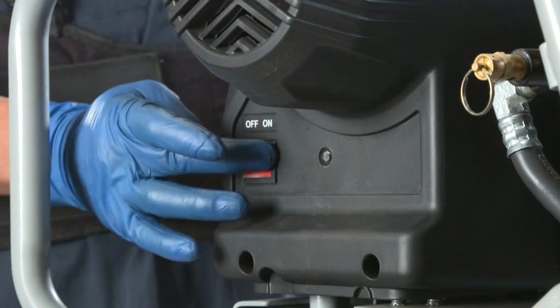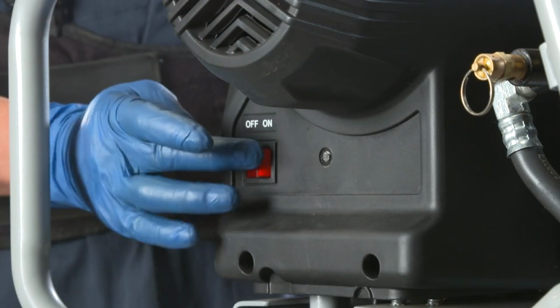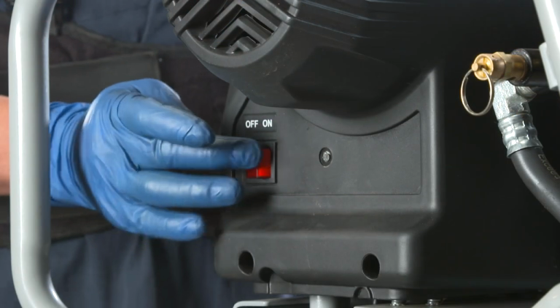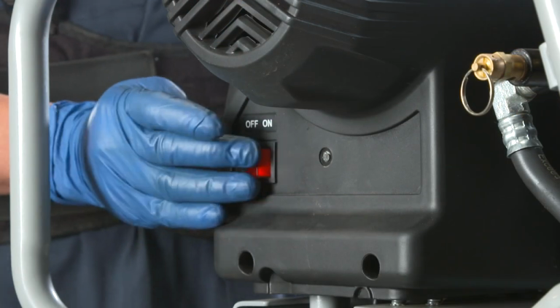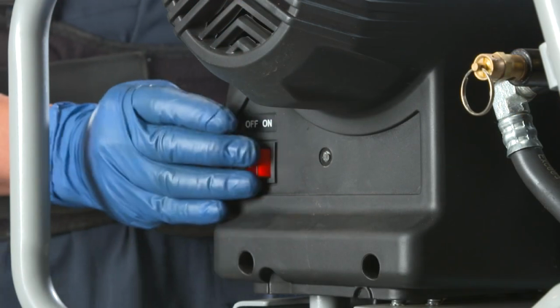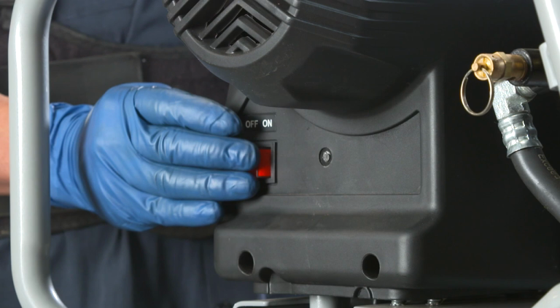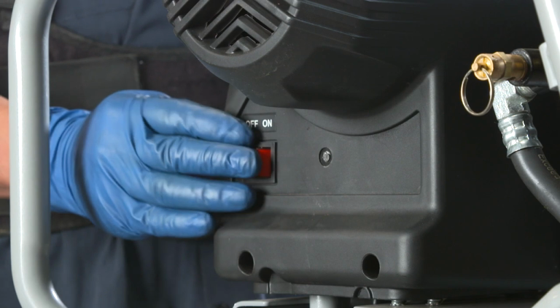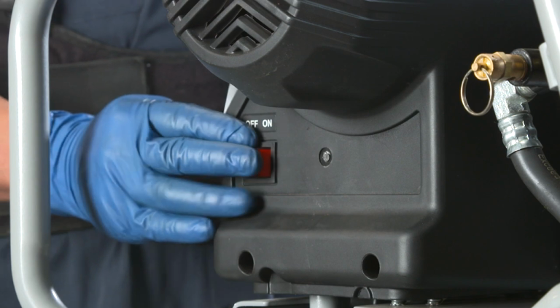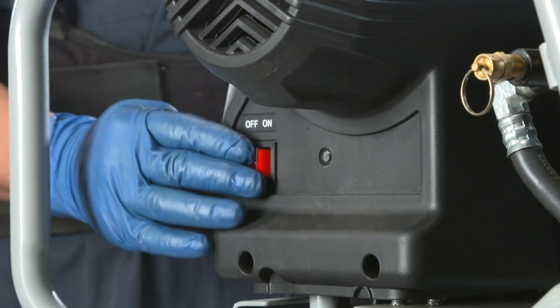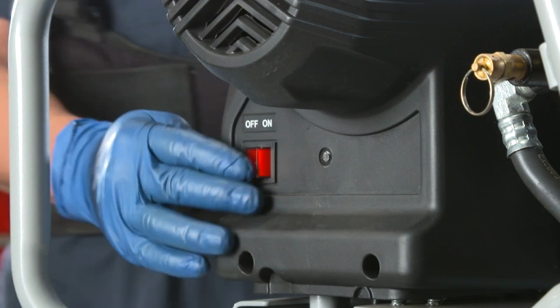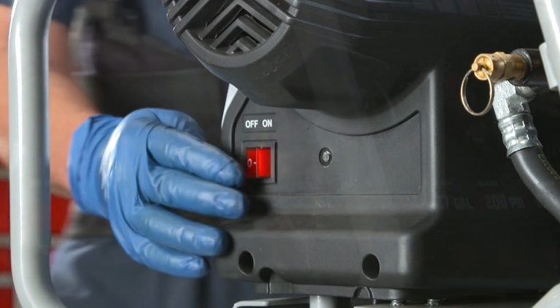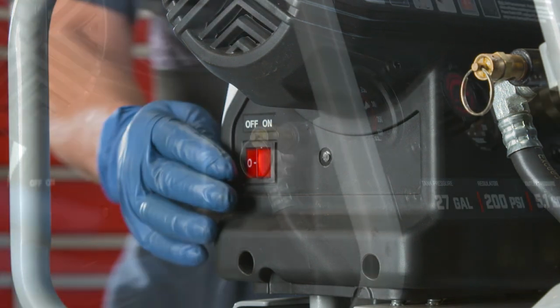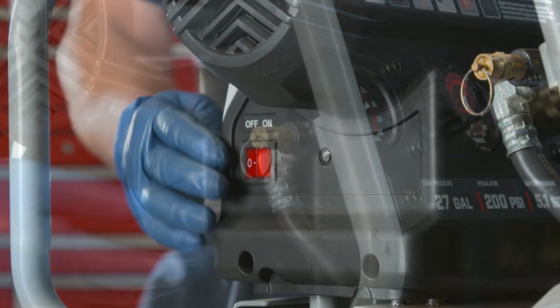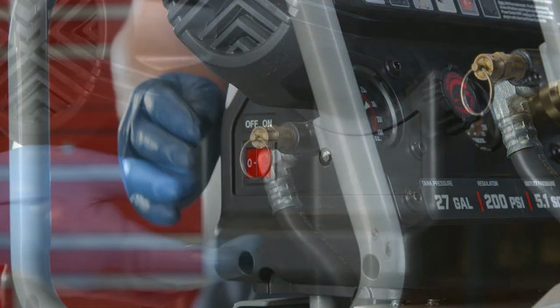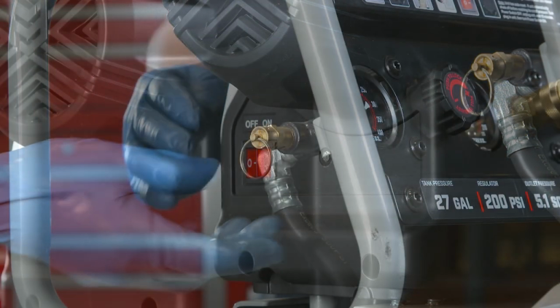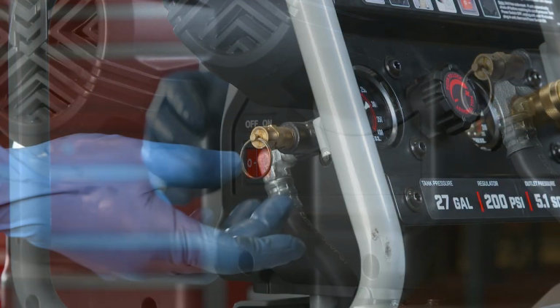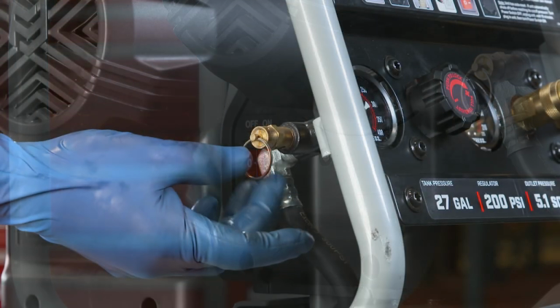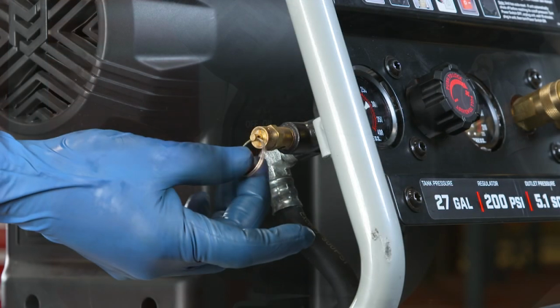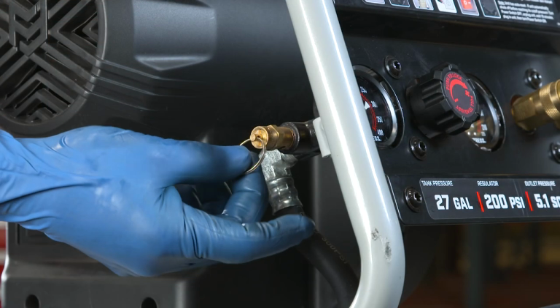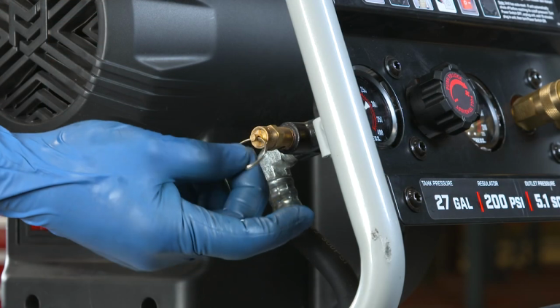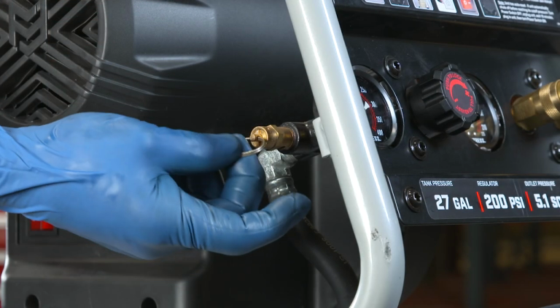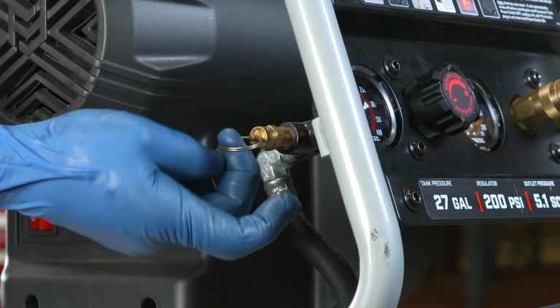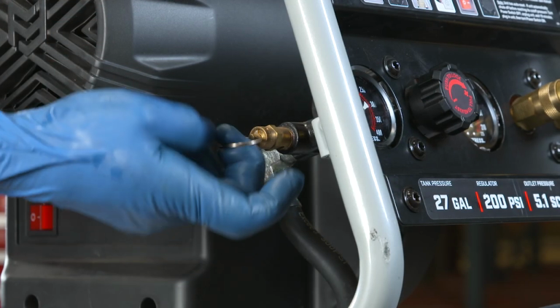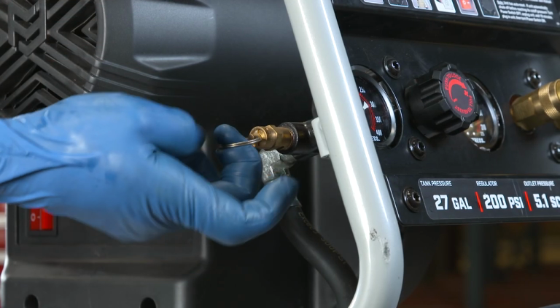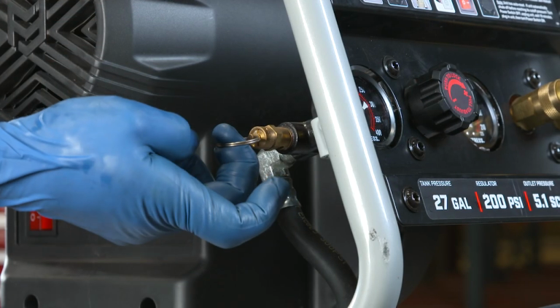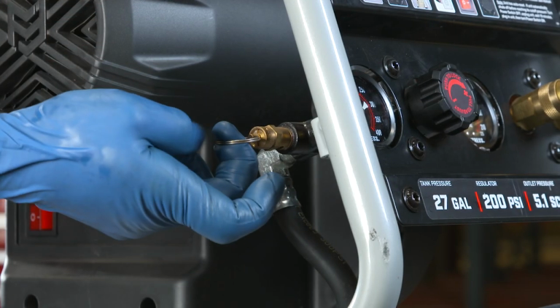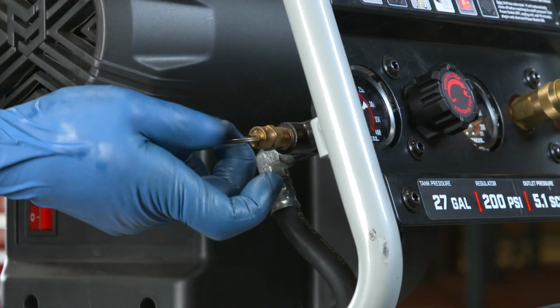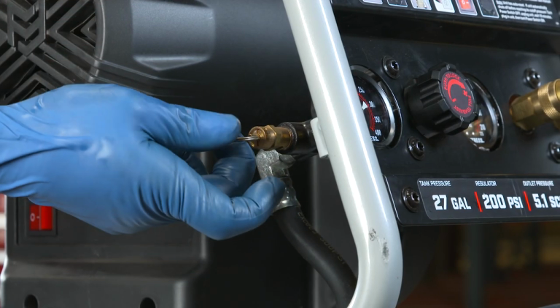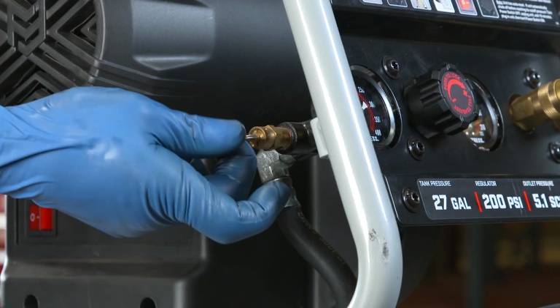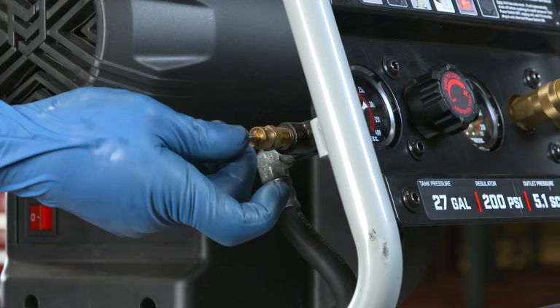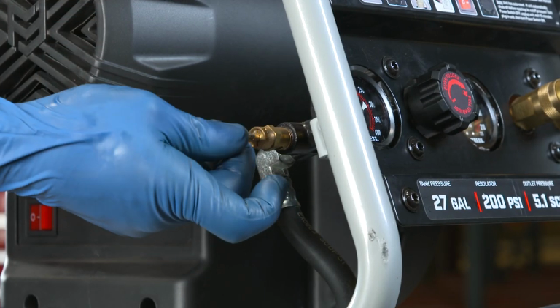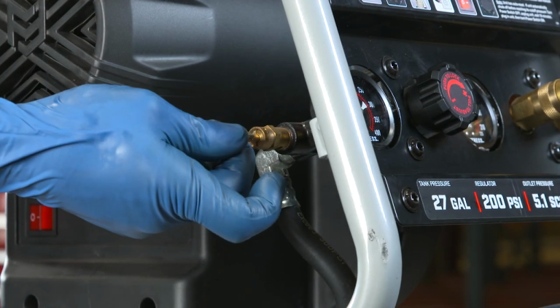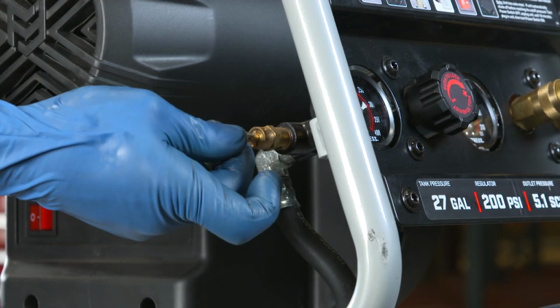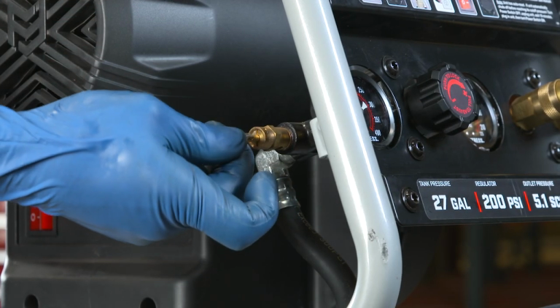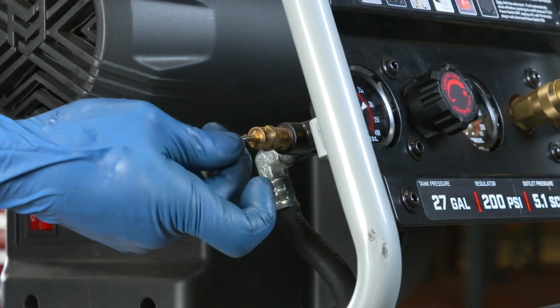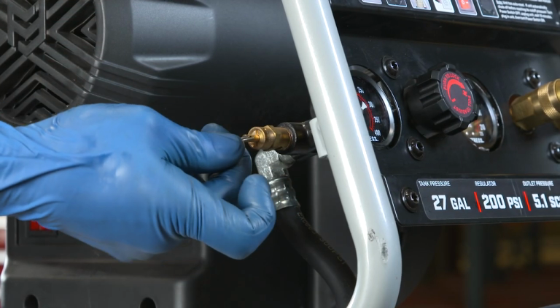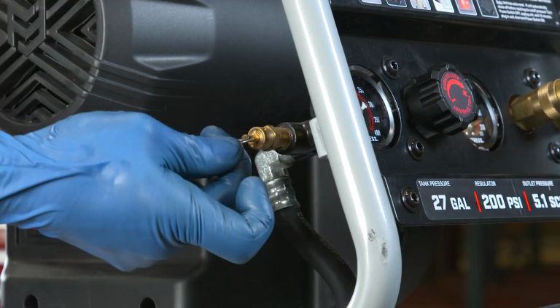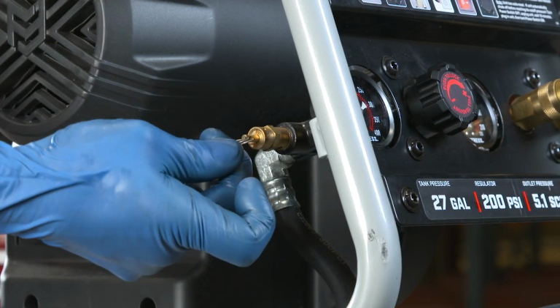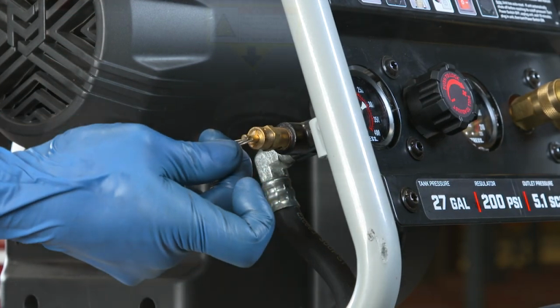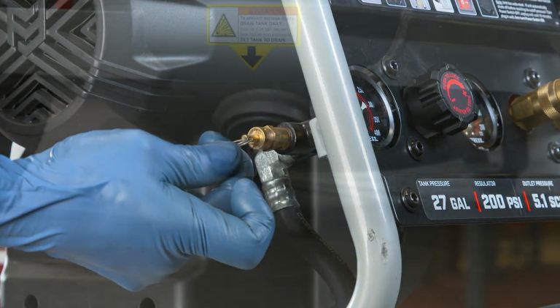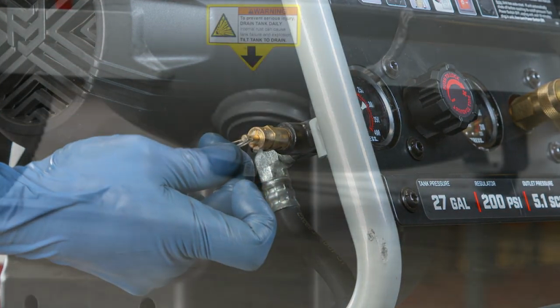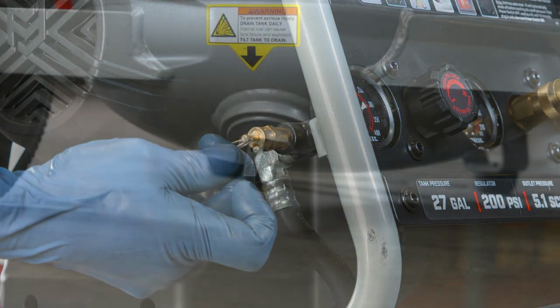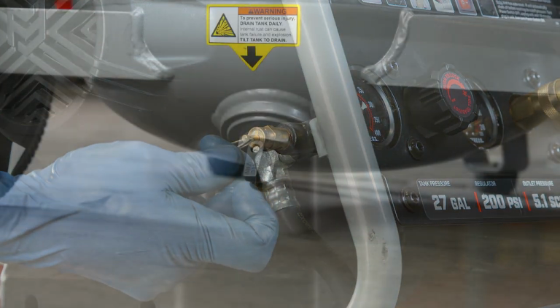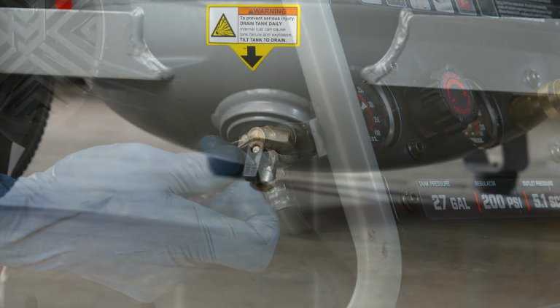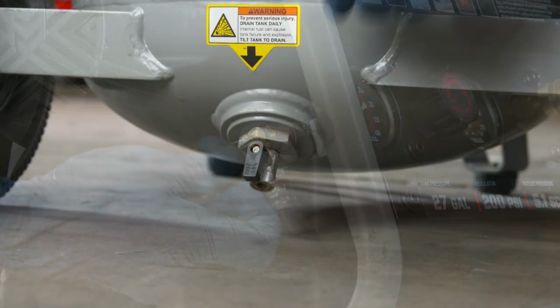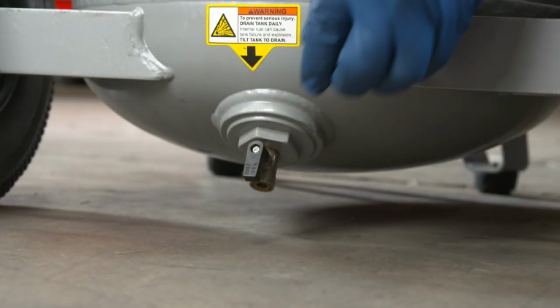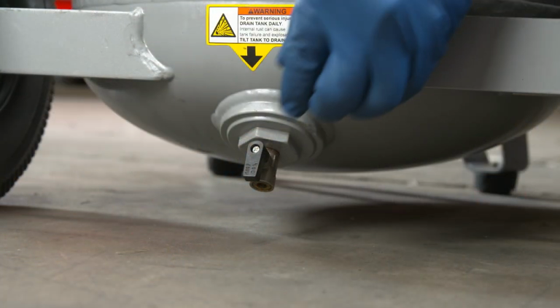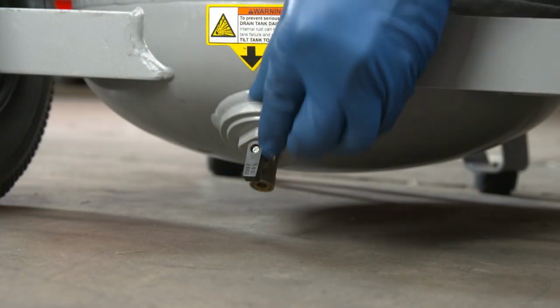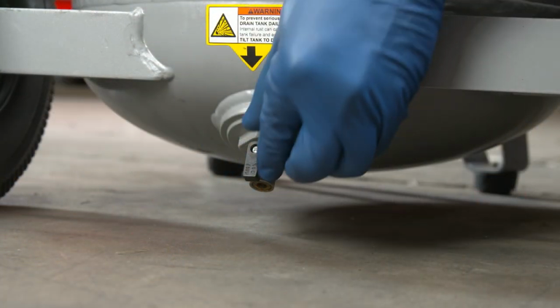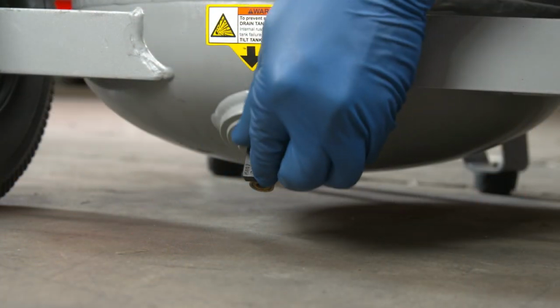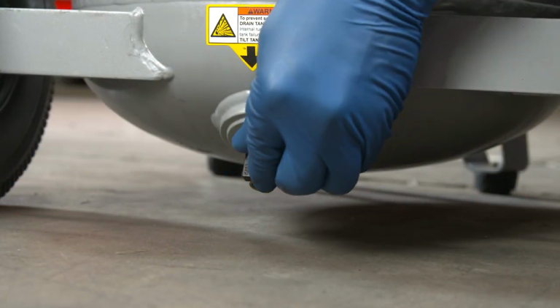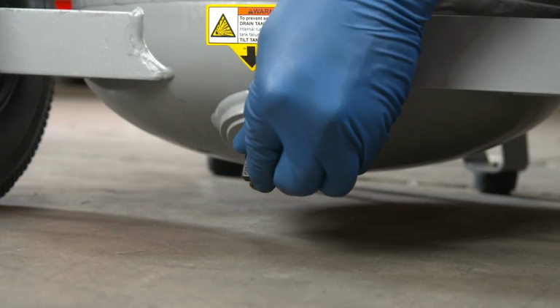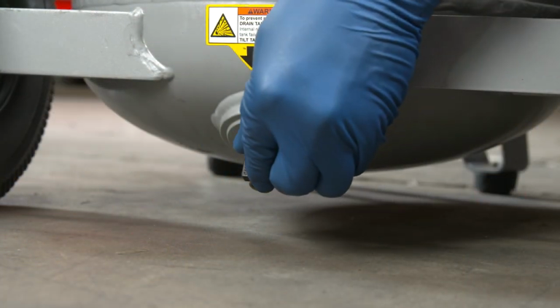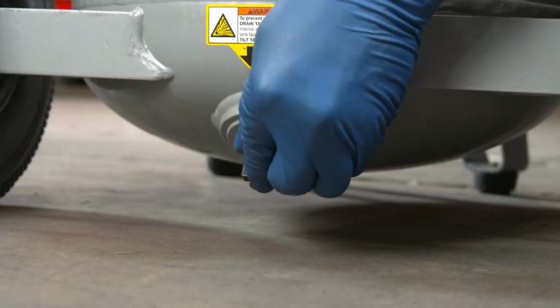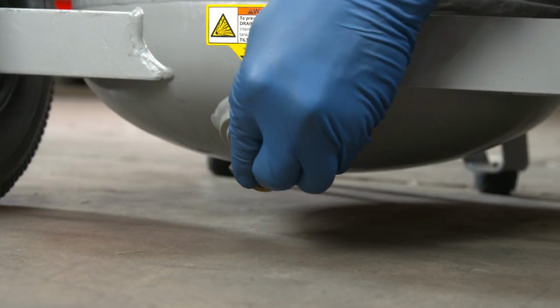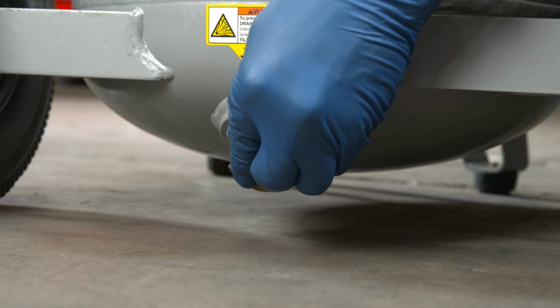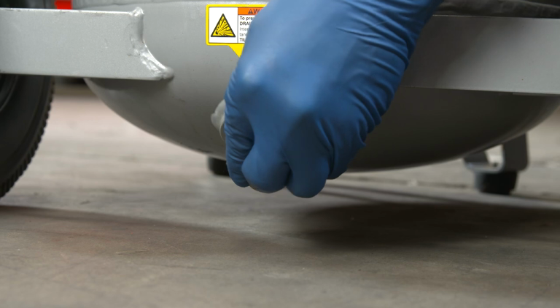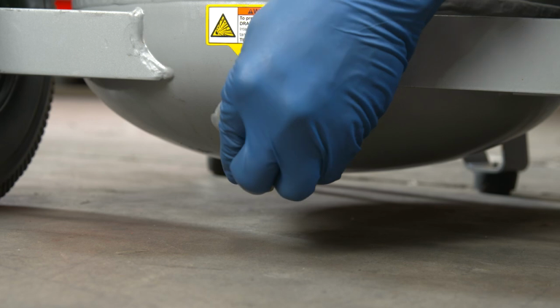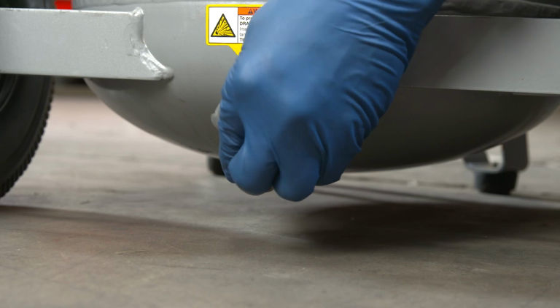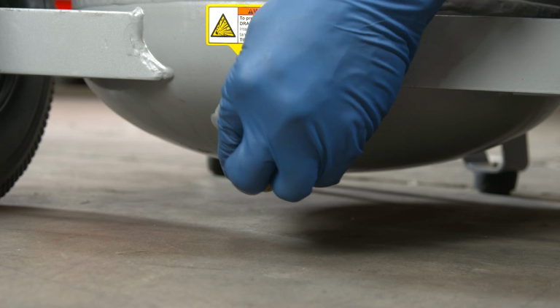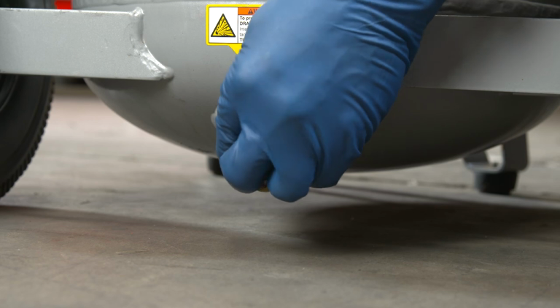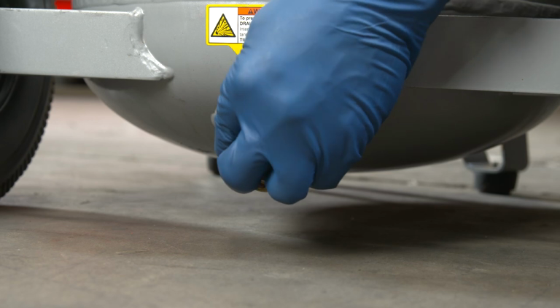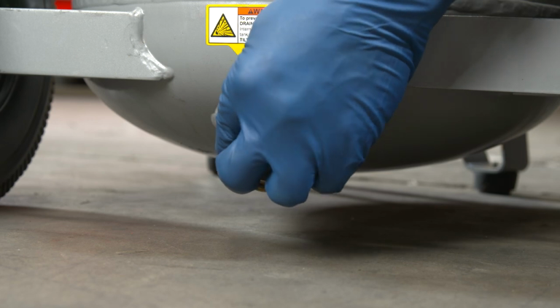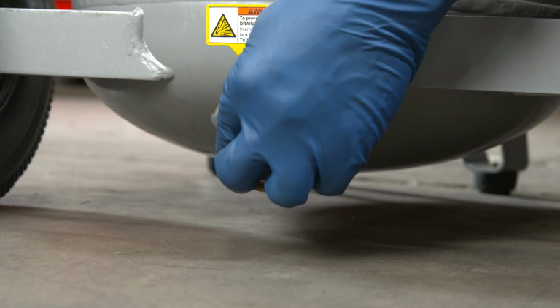When finished, power the compressor off. After unplugging the unit, be sure to drain all pressure and moisture from the tank before leaving your workspace.